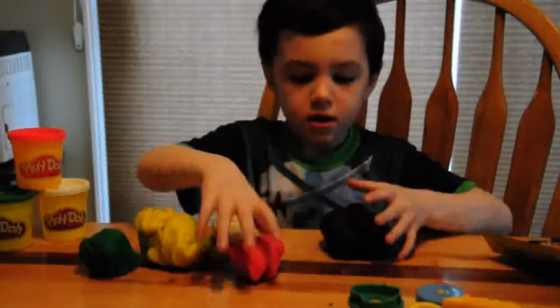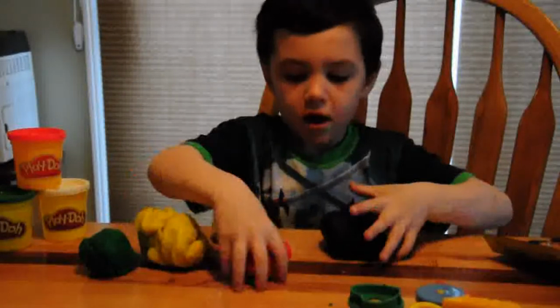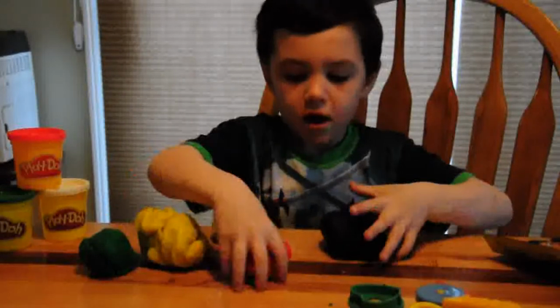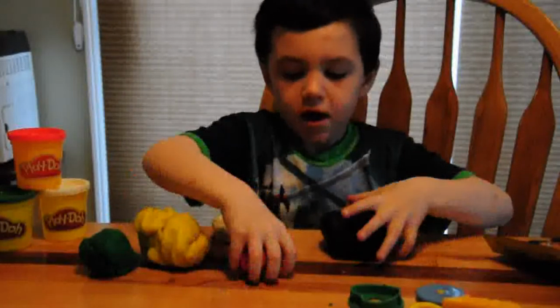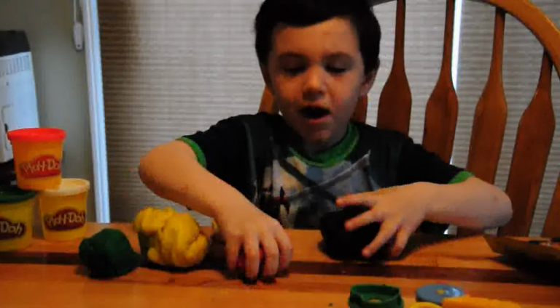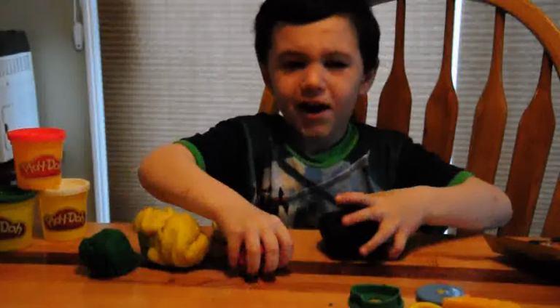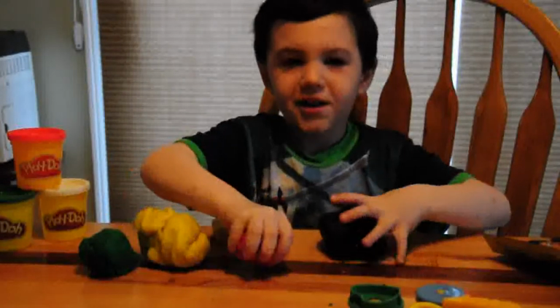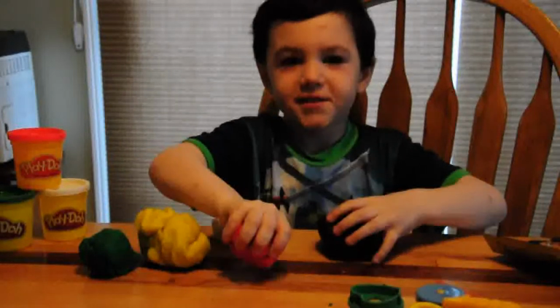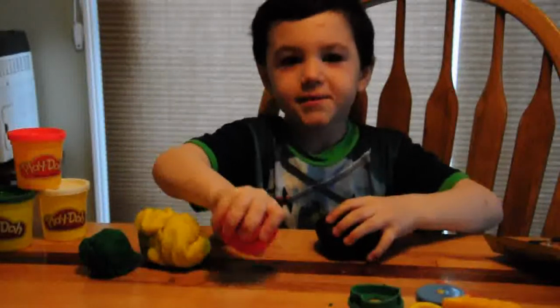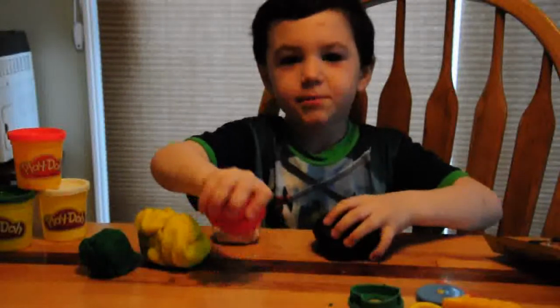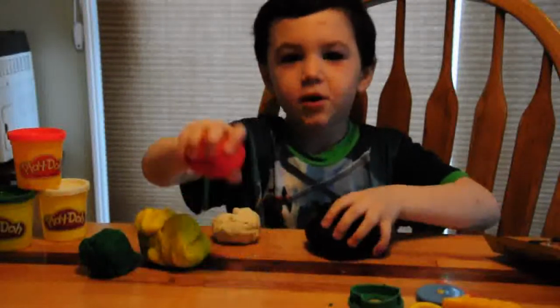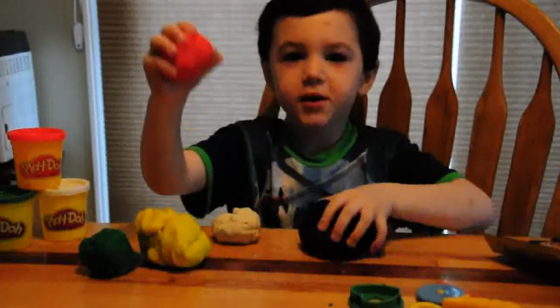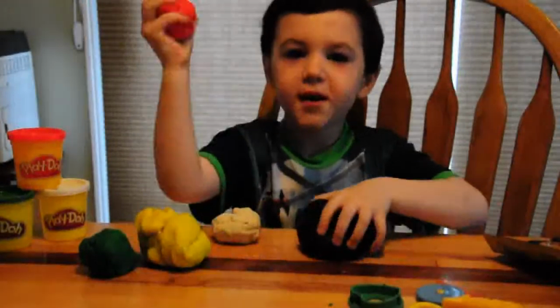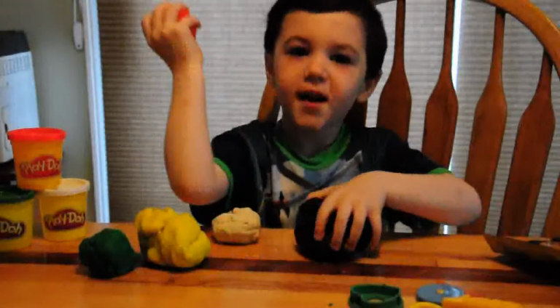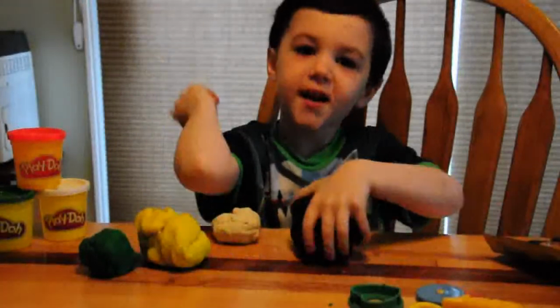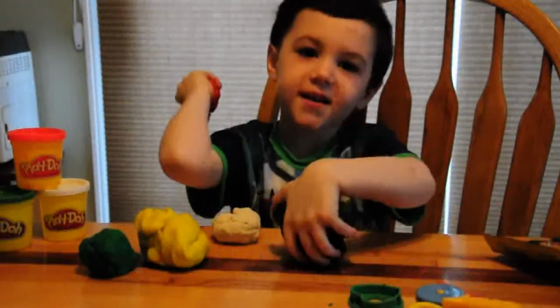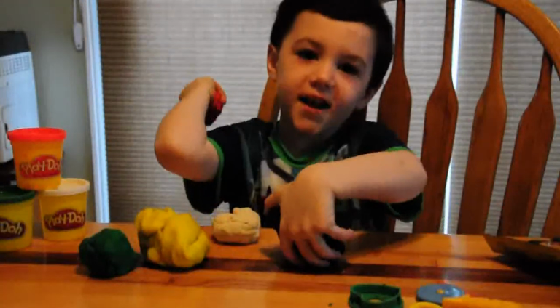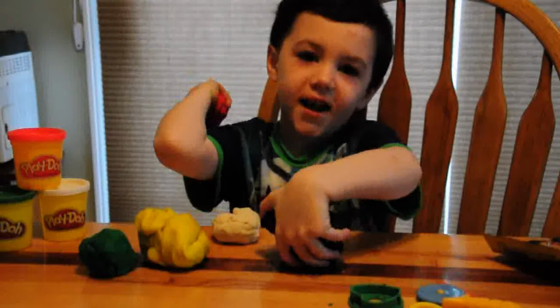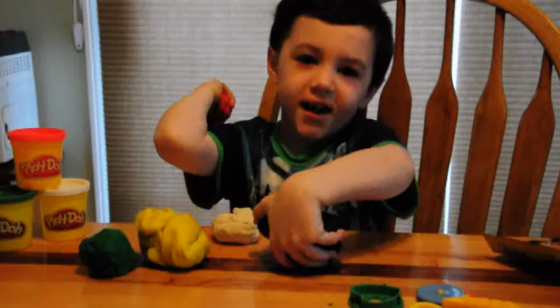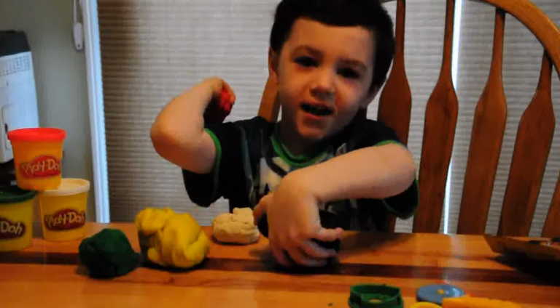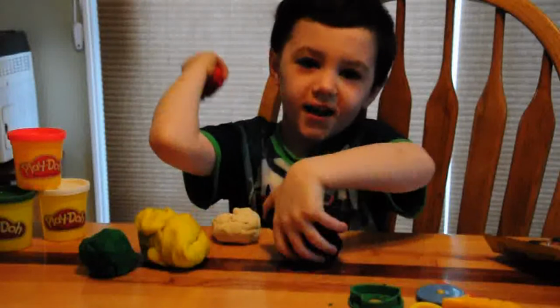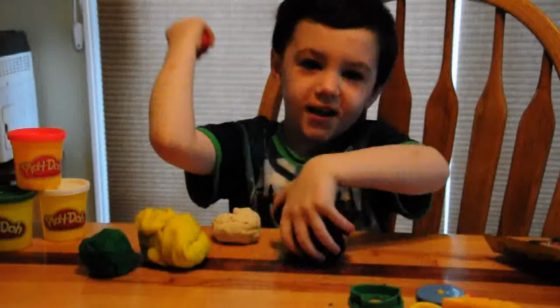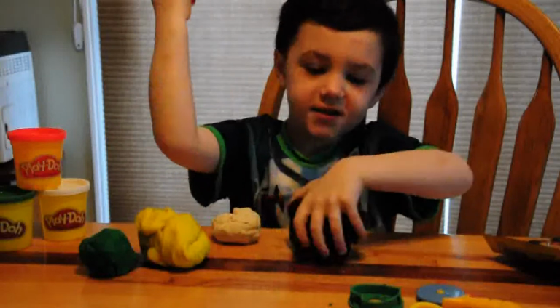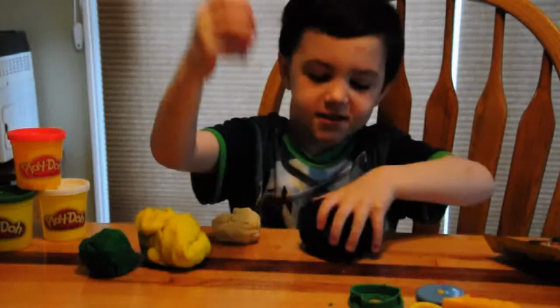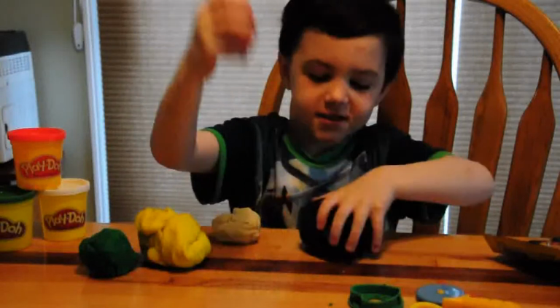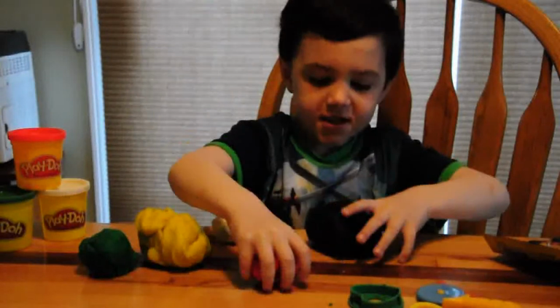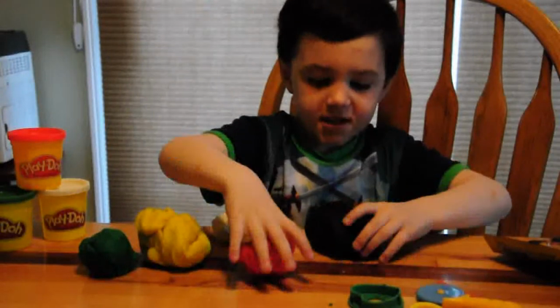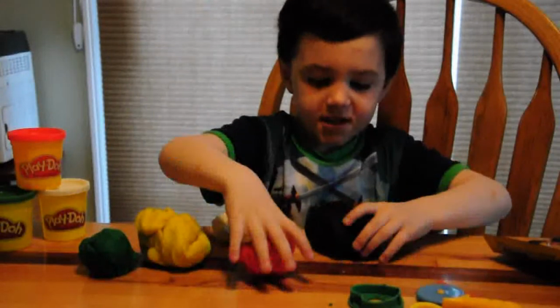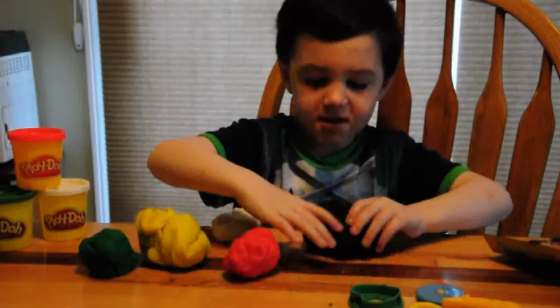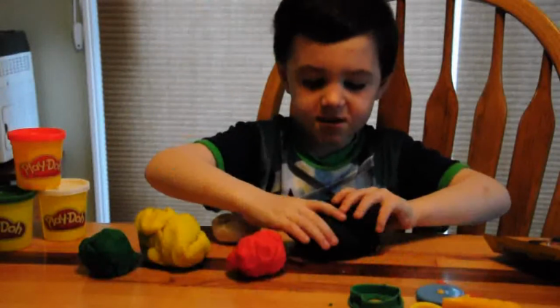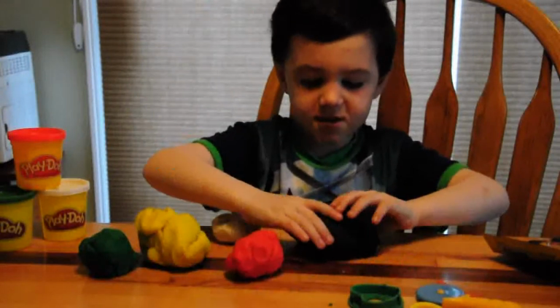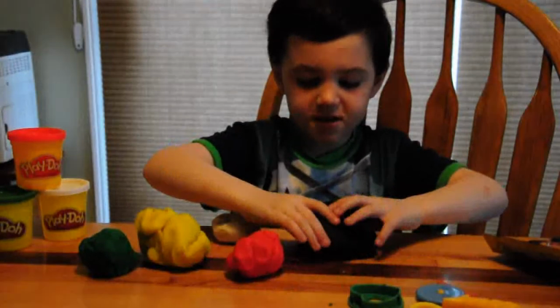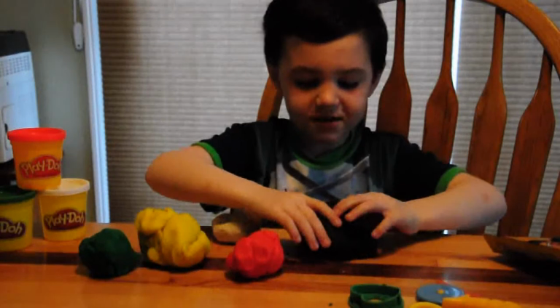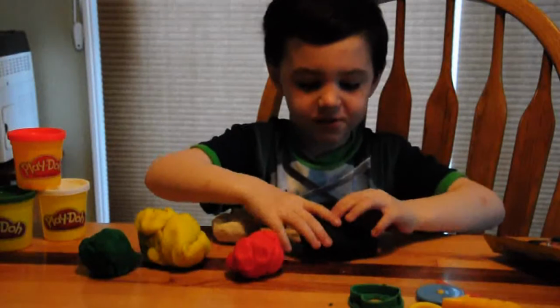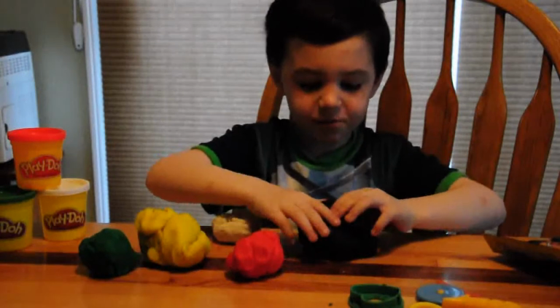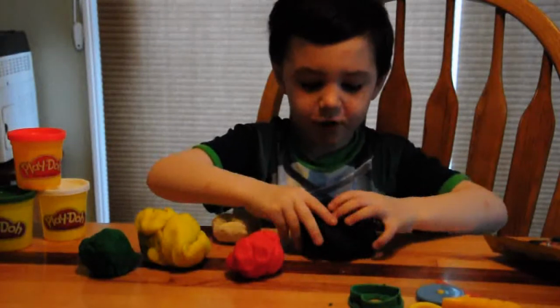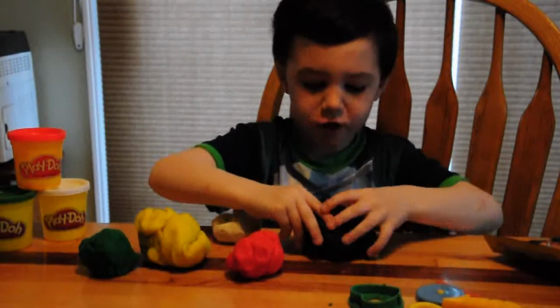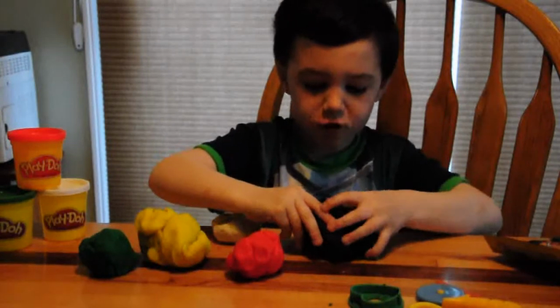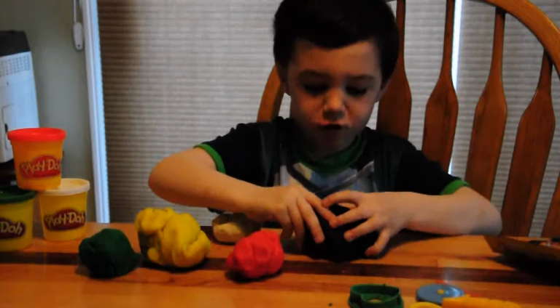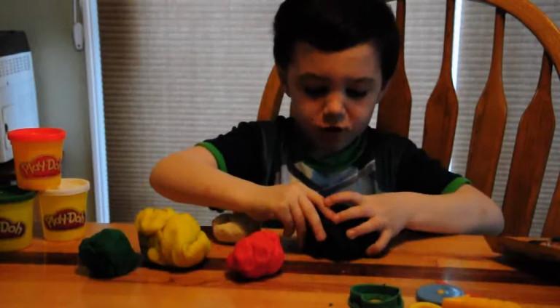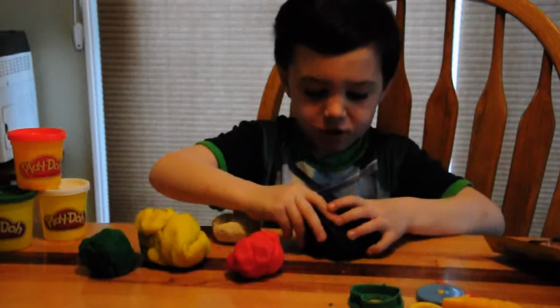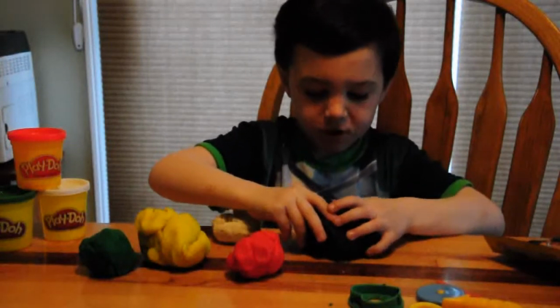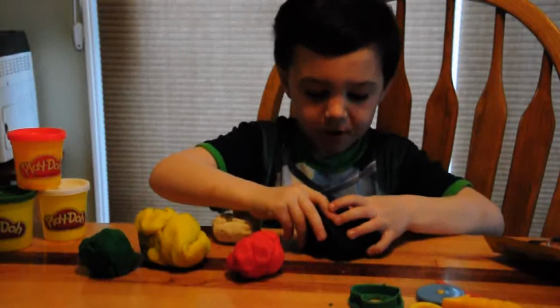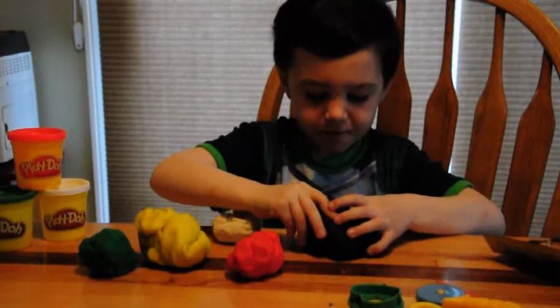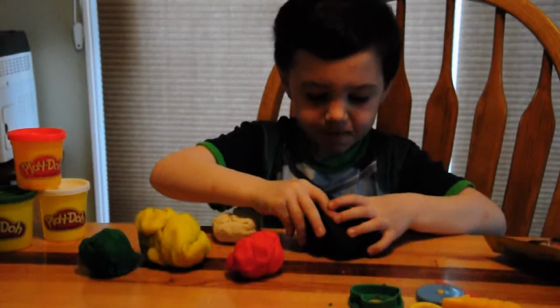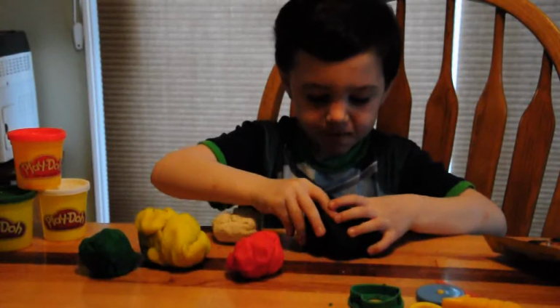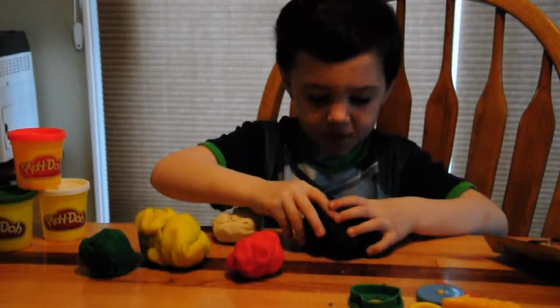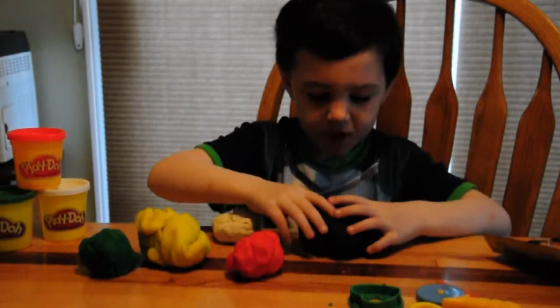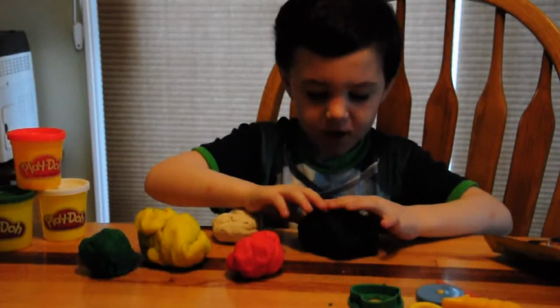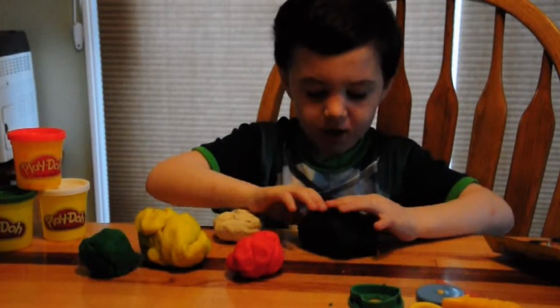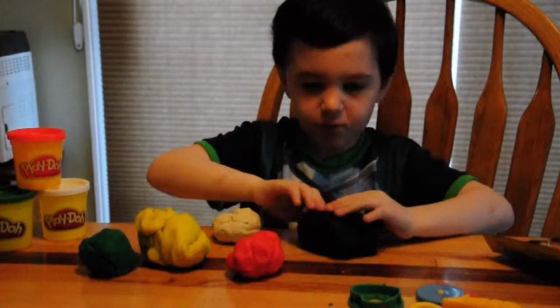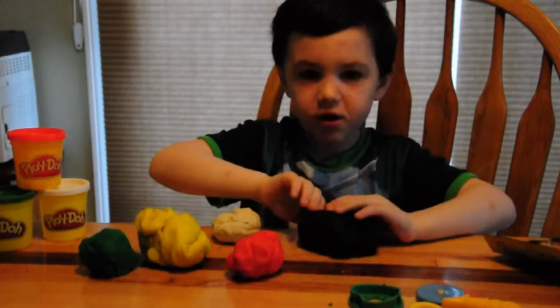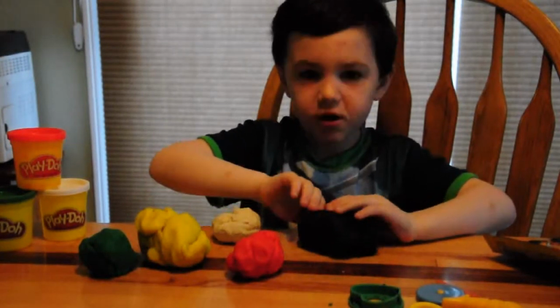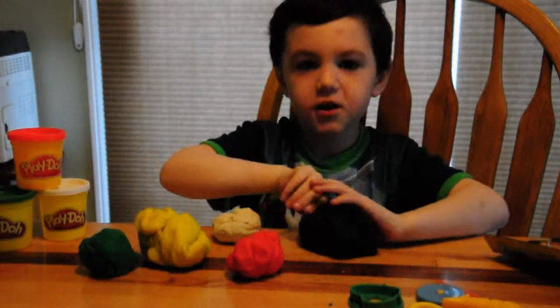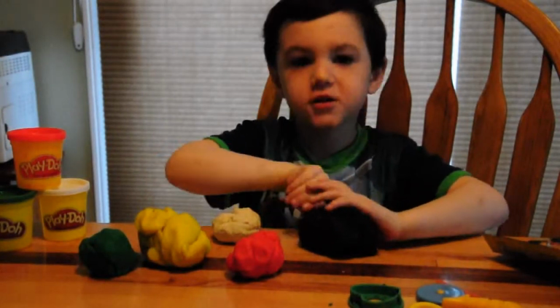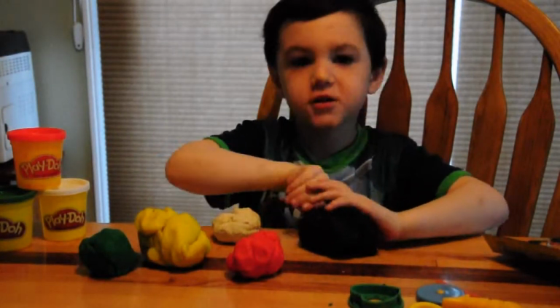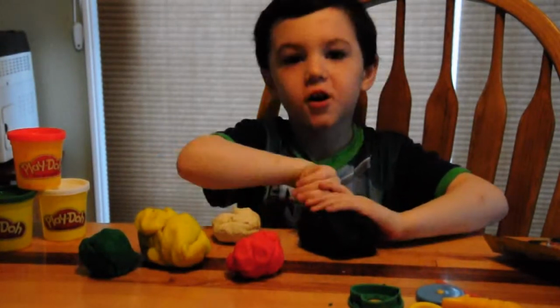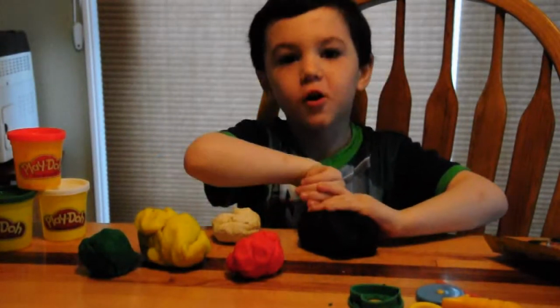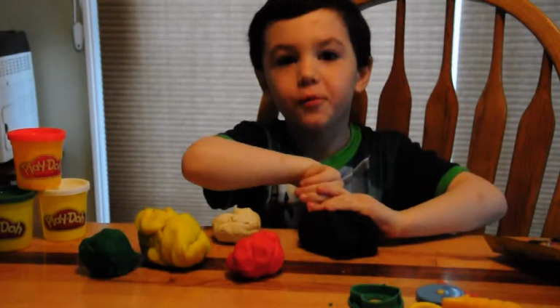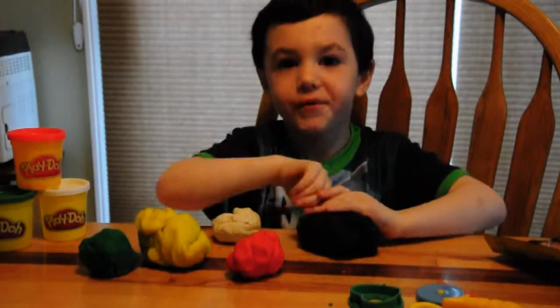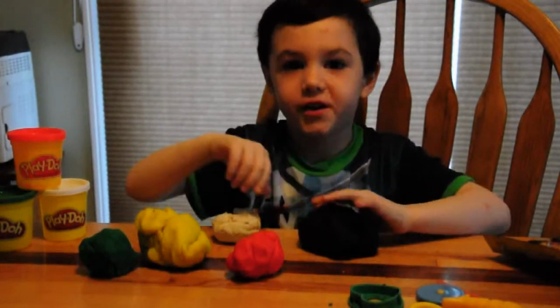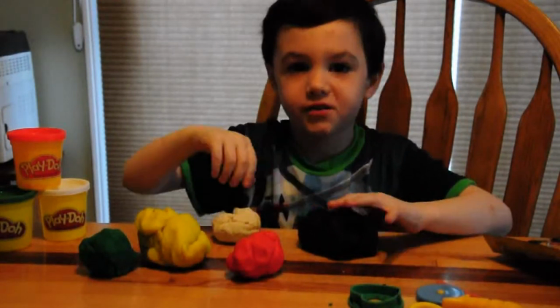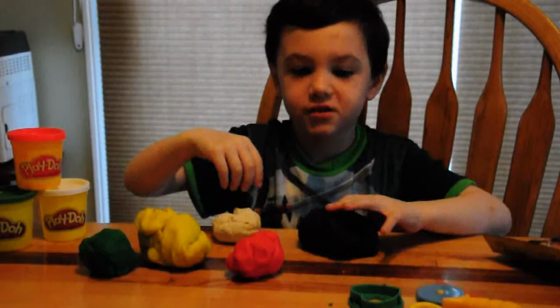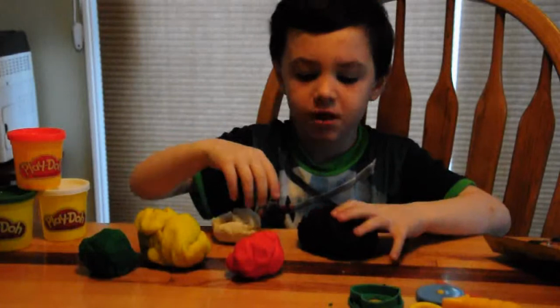Hi, this is Brody again and here's the new Play-Doh stuff and we're going to start opening some.